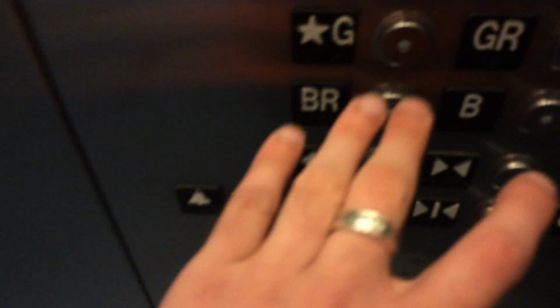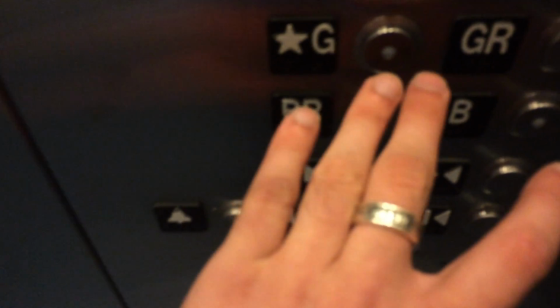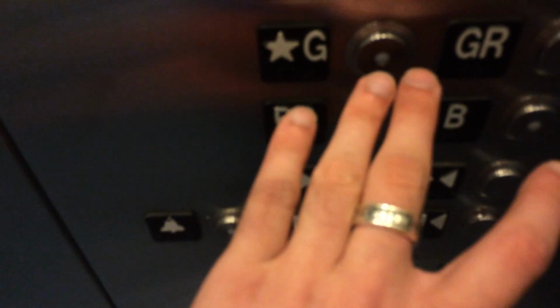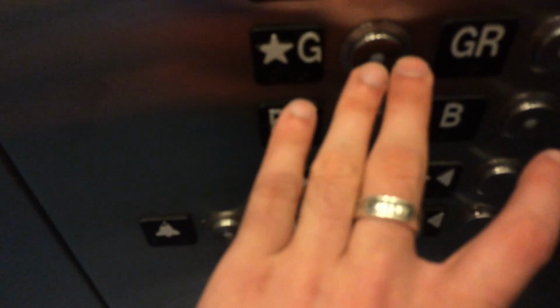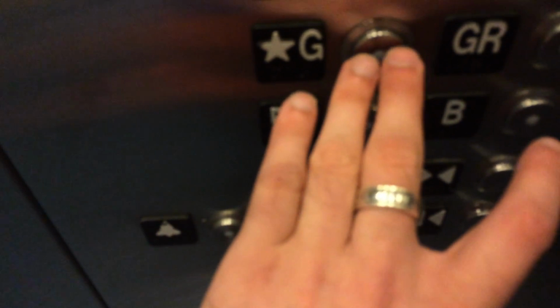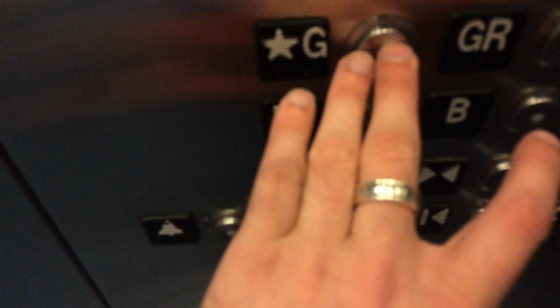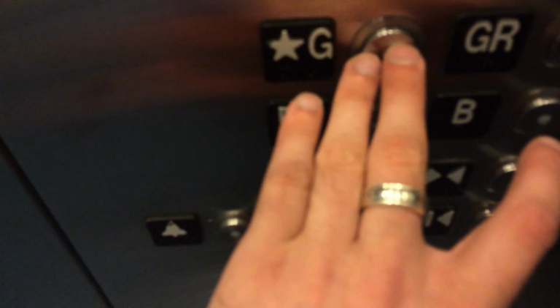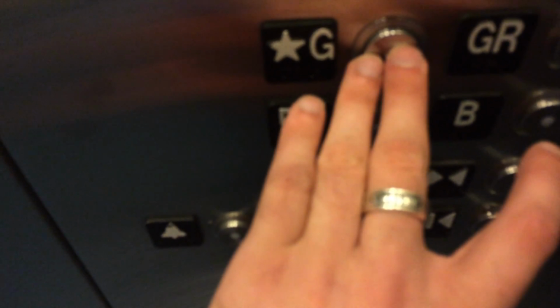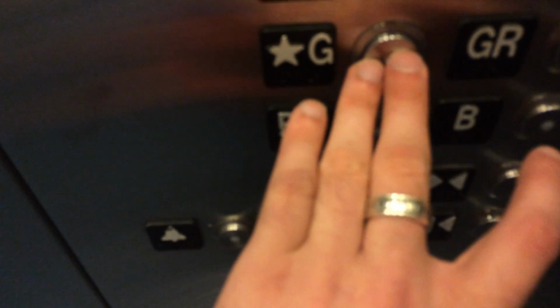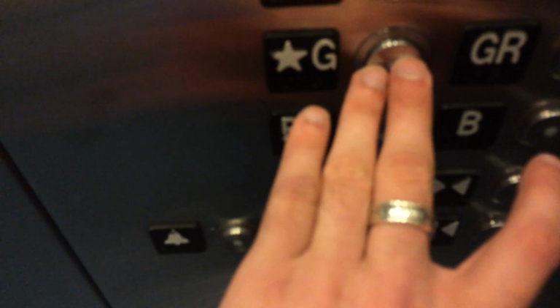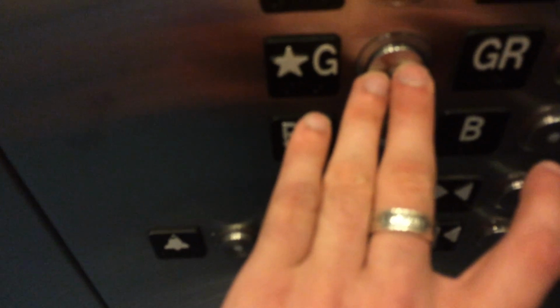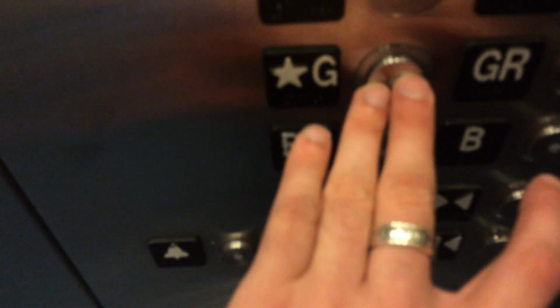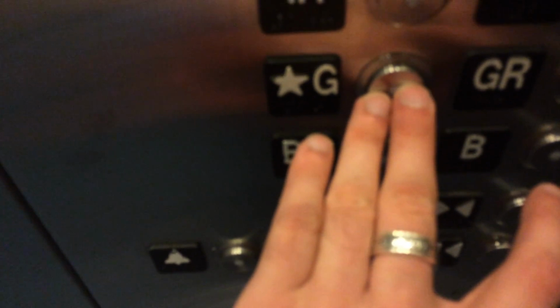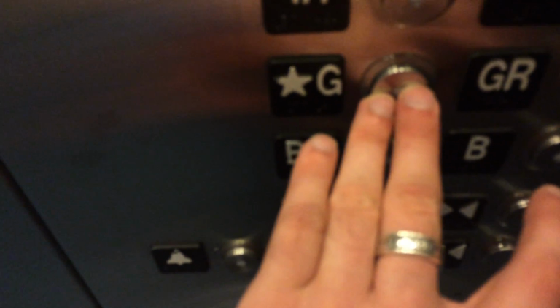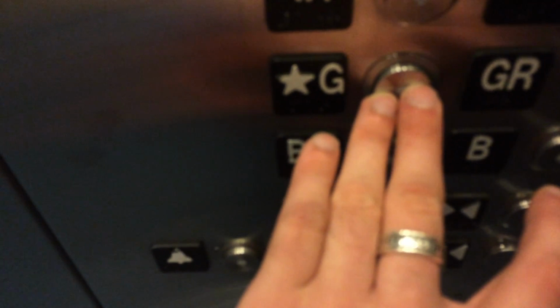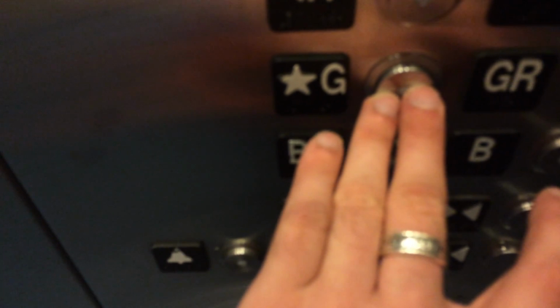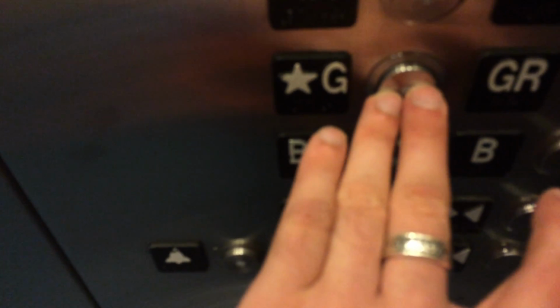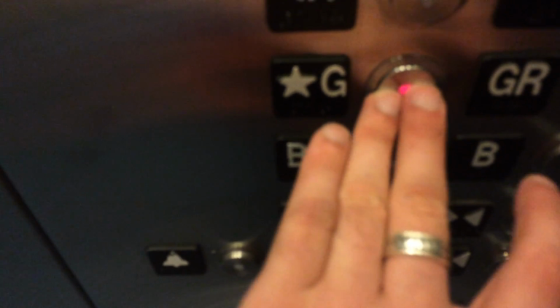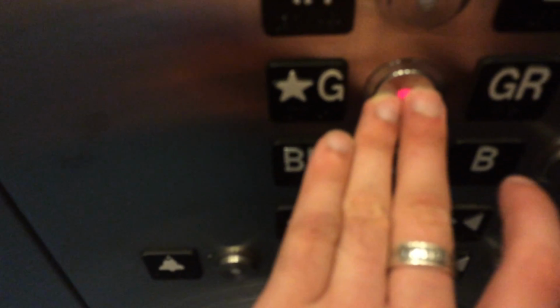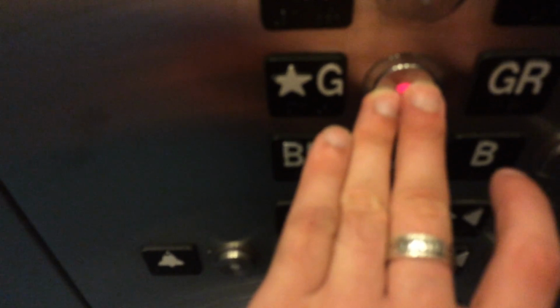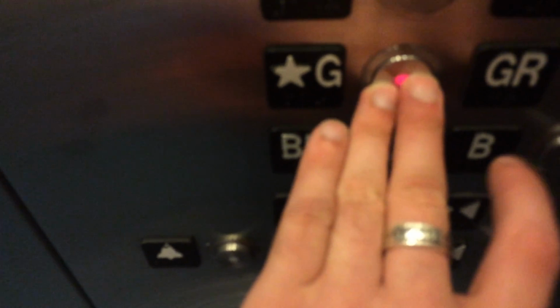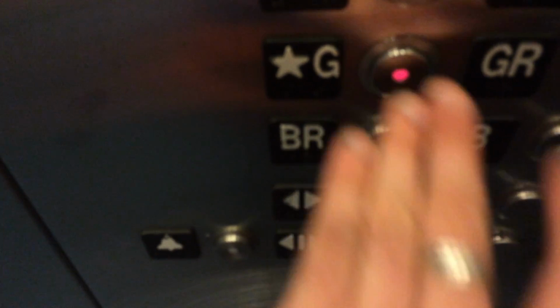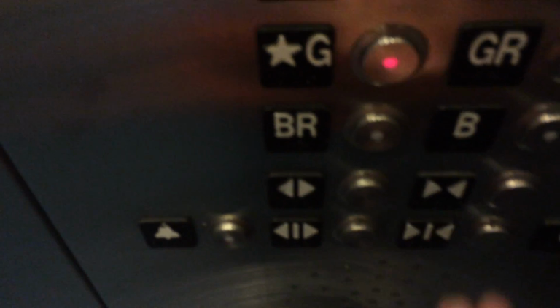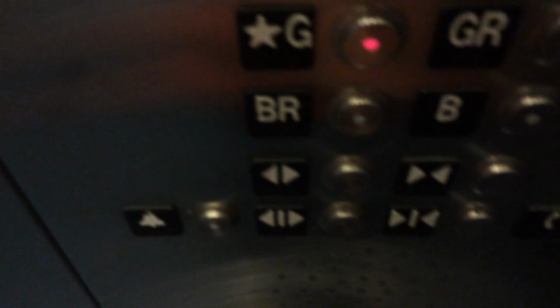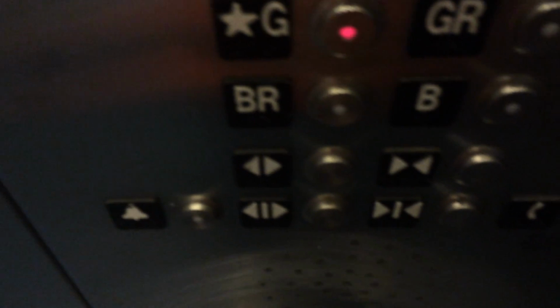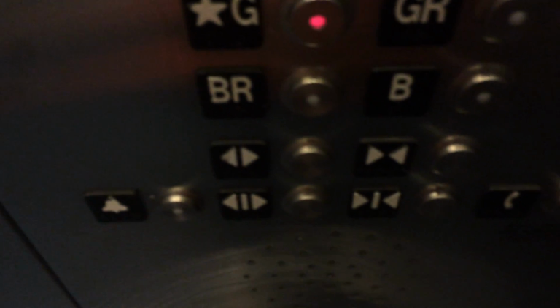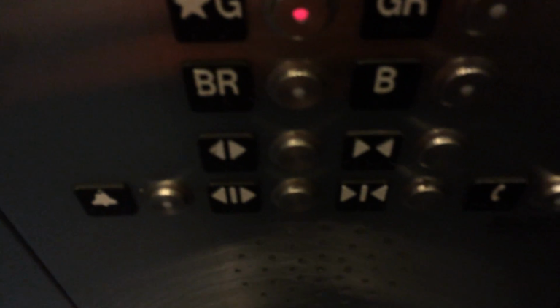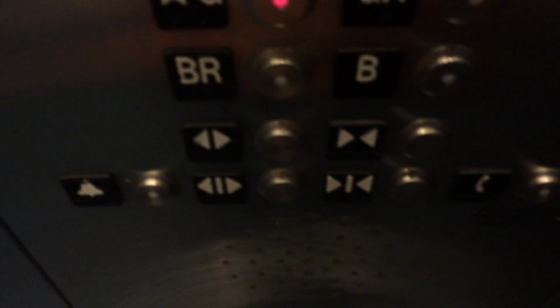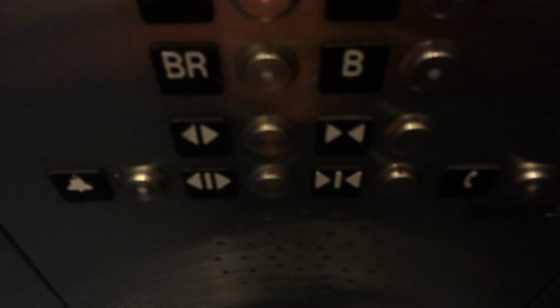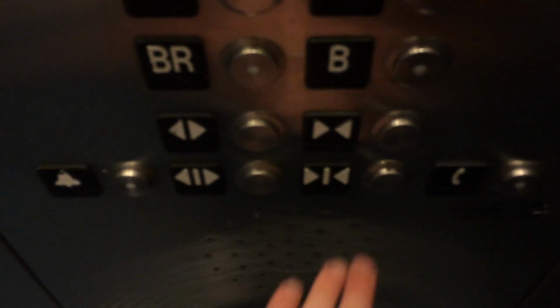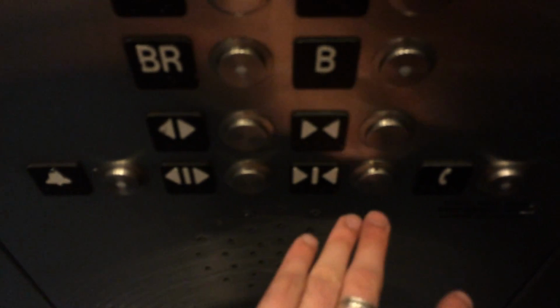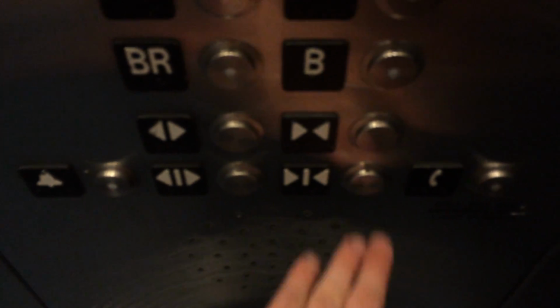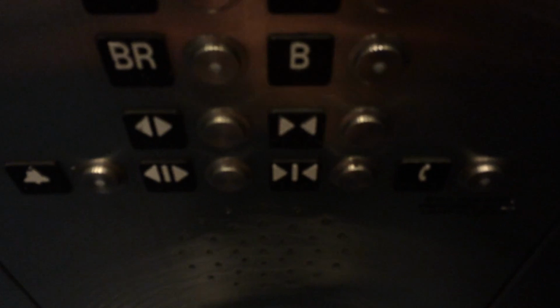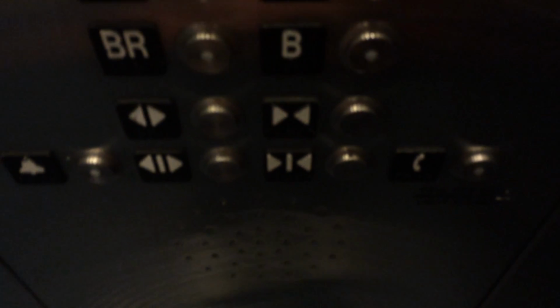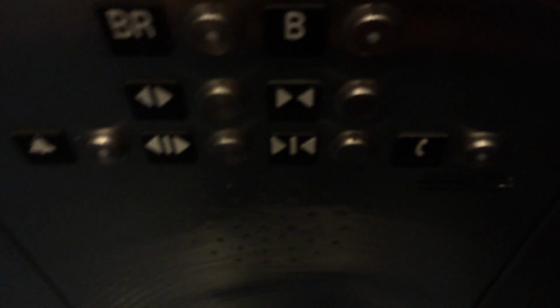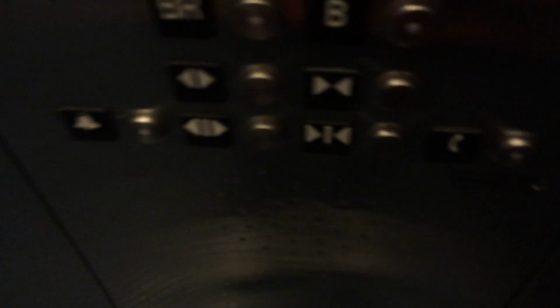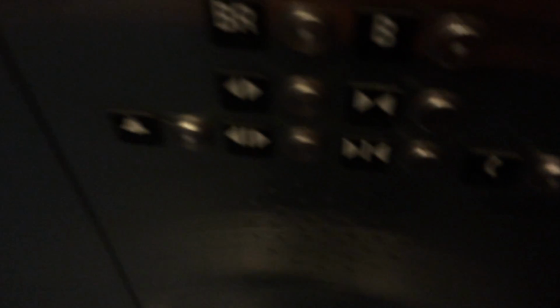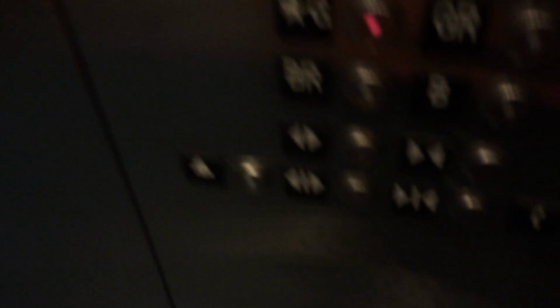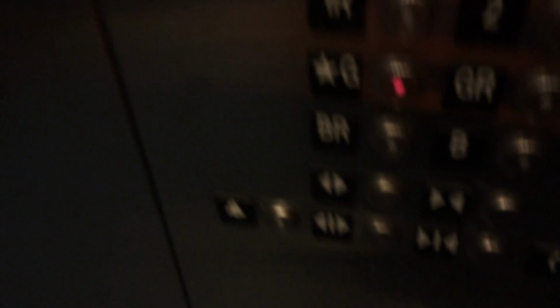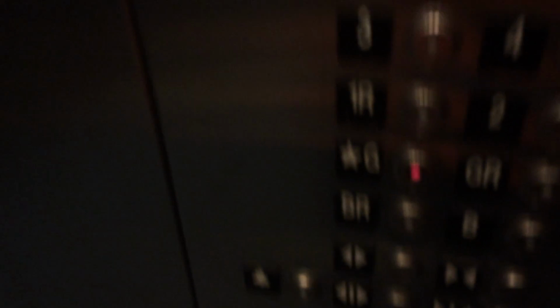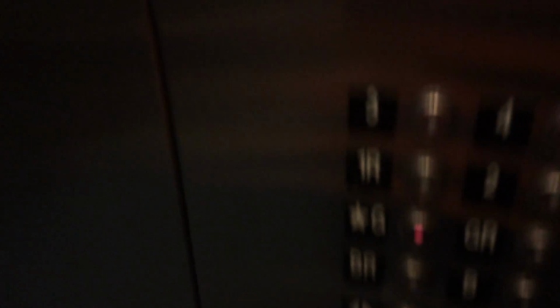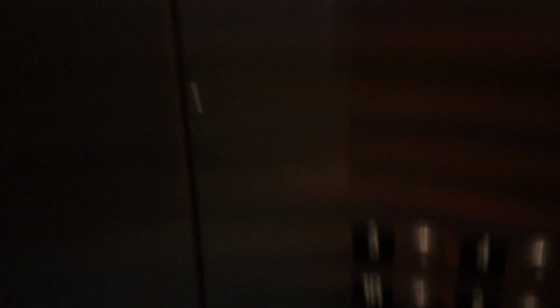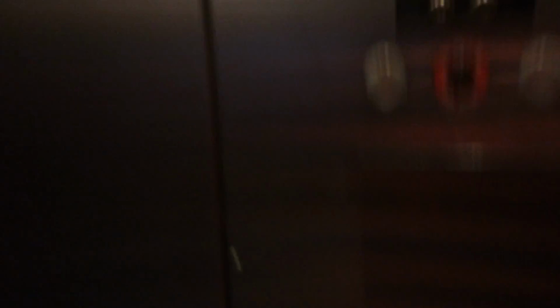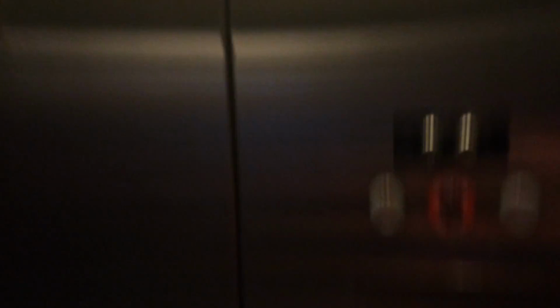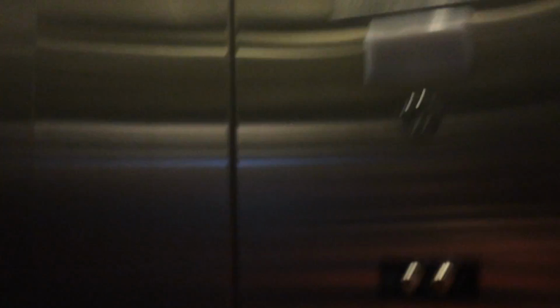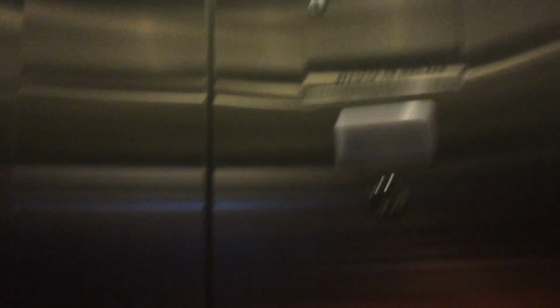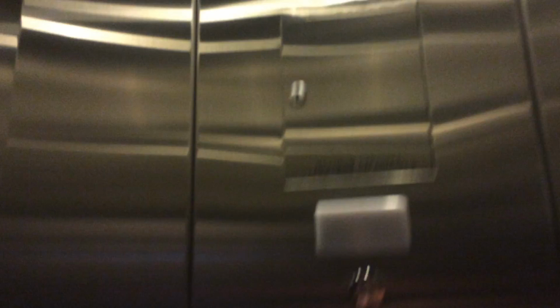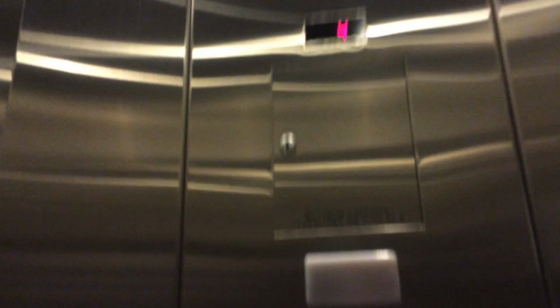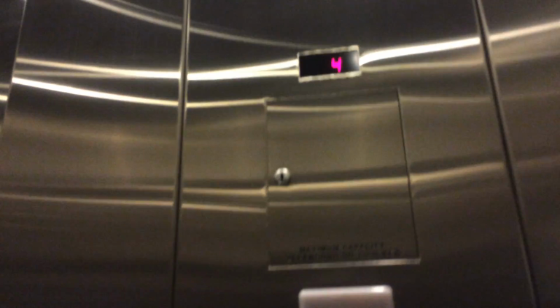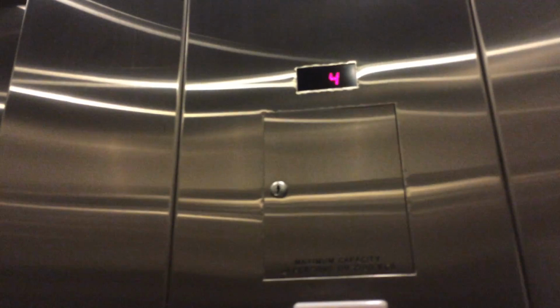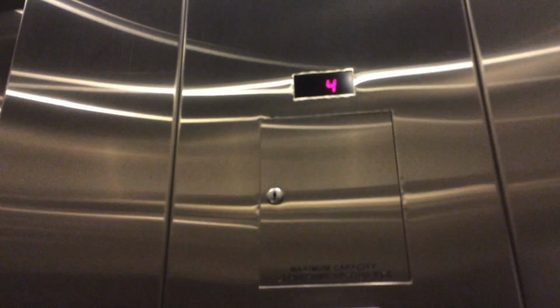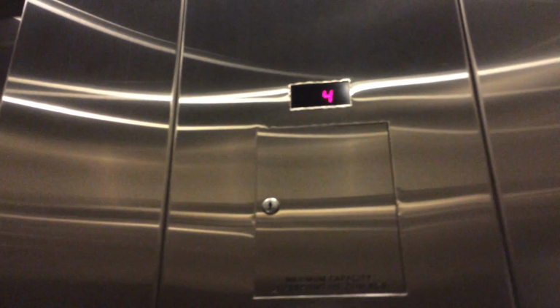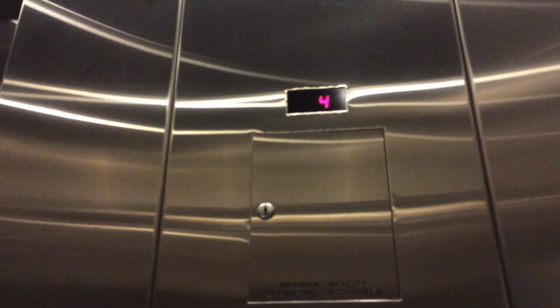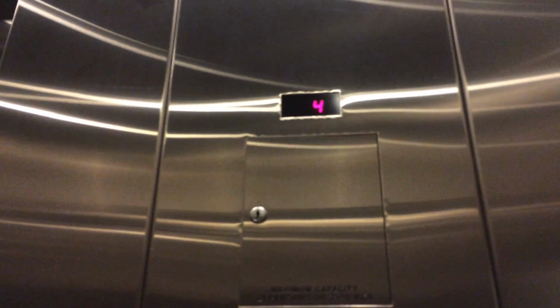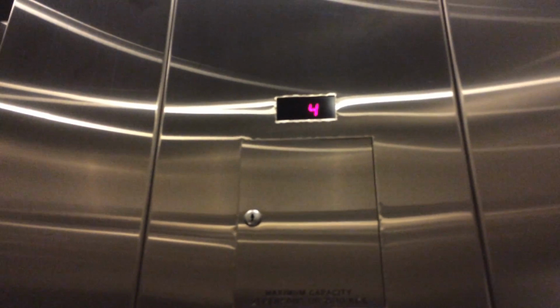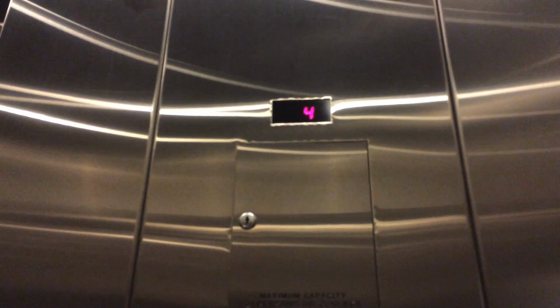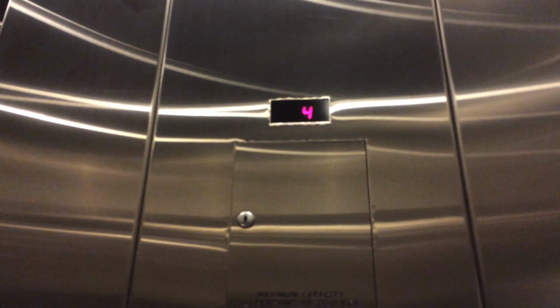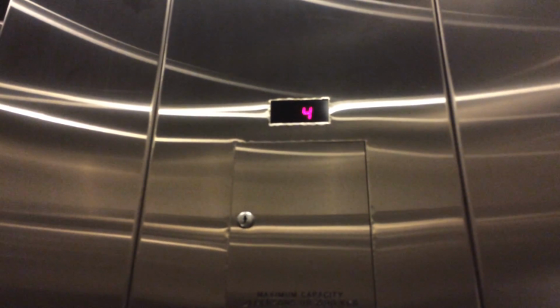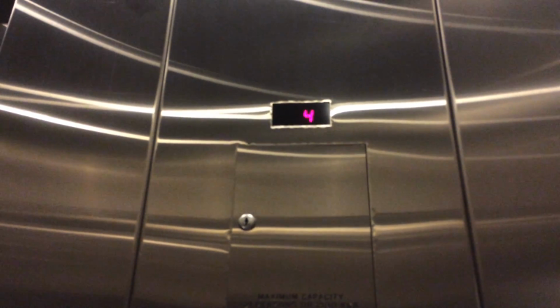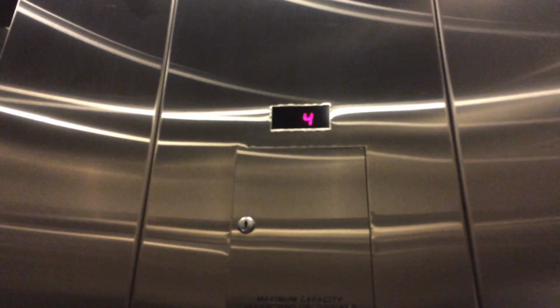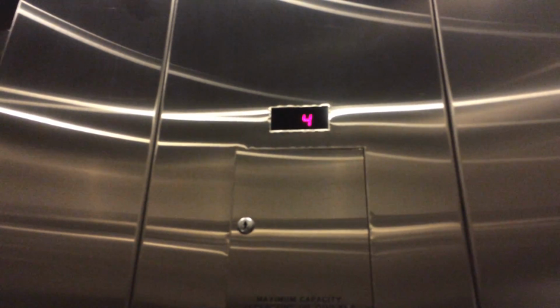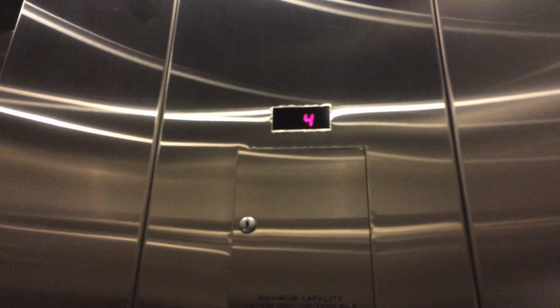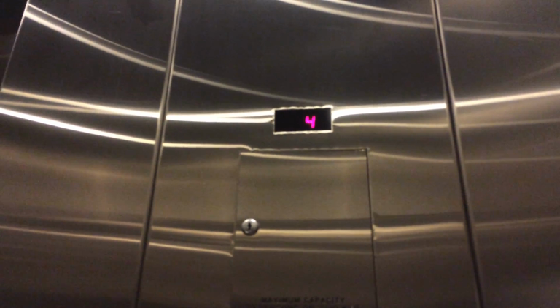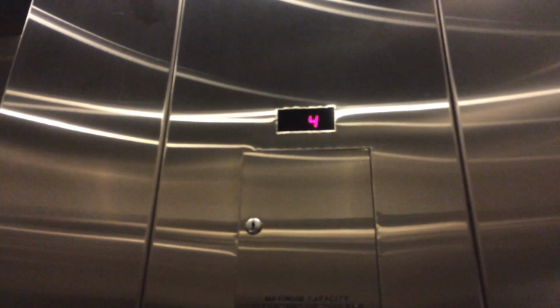Back to ground. Door closes when you push the button — I like that. That's not very typical for a Schindler.